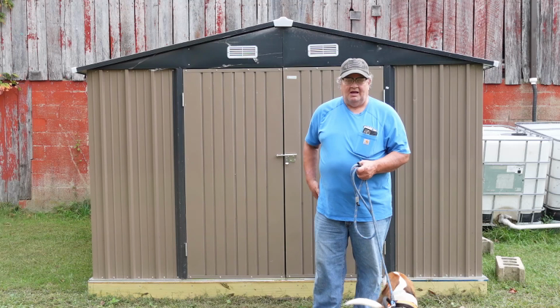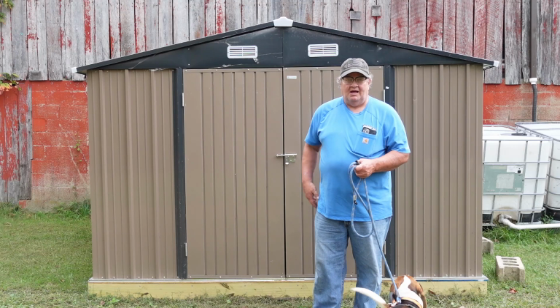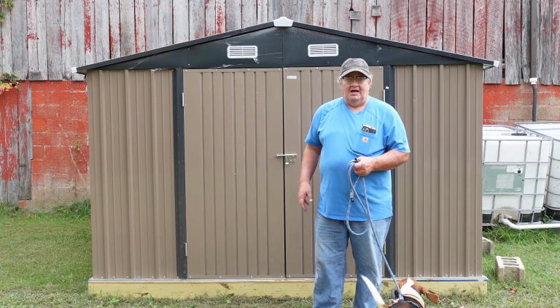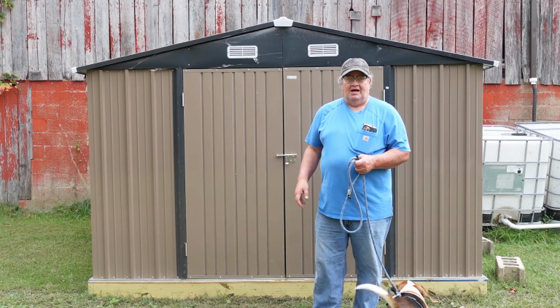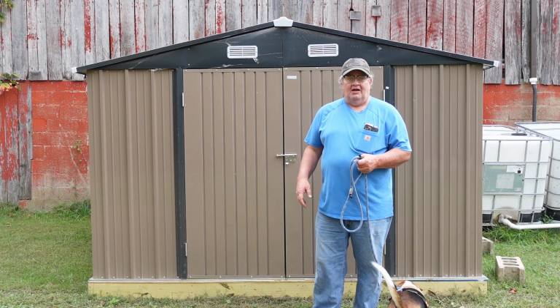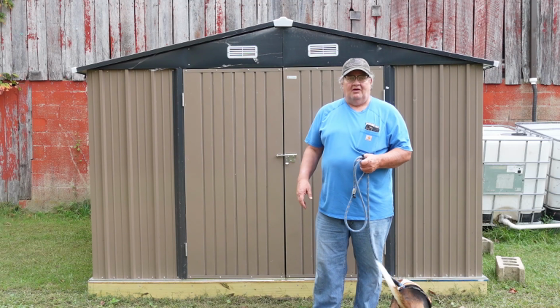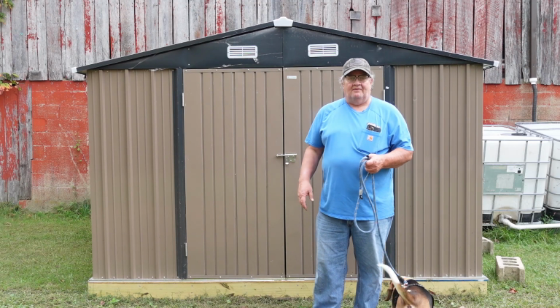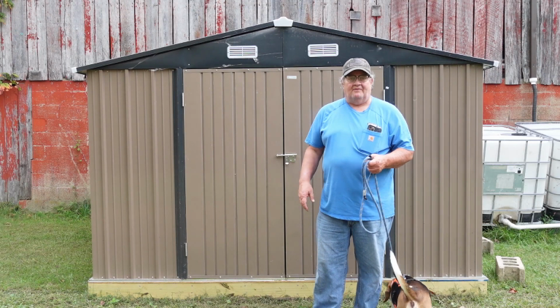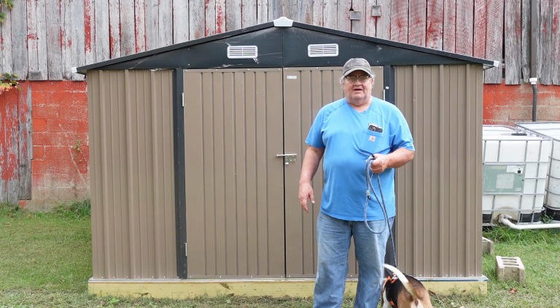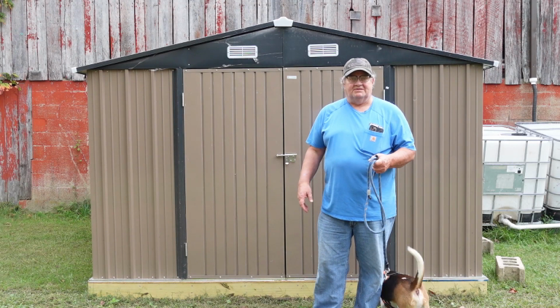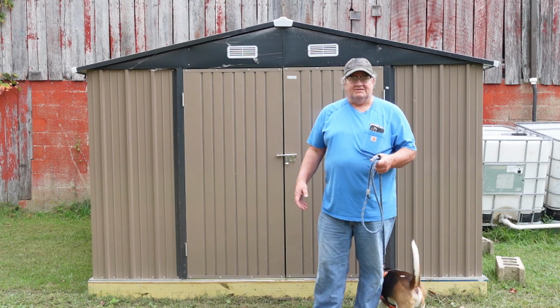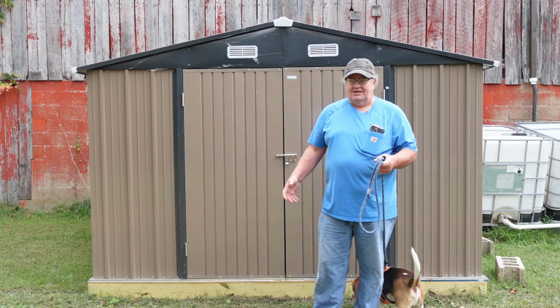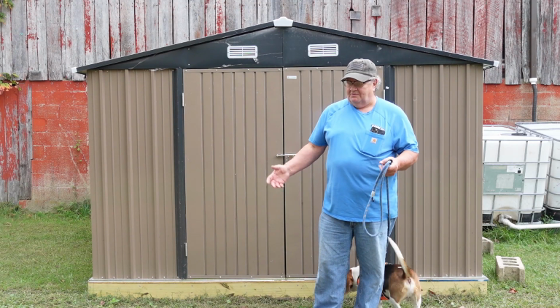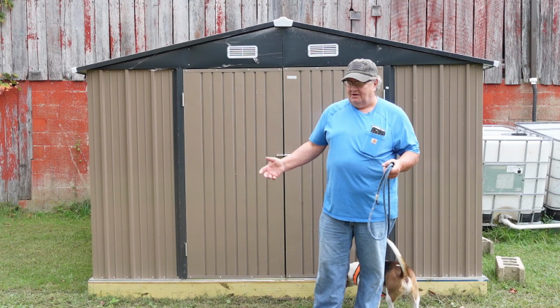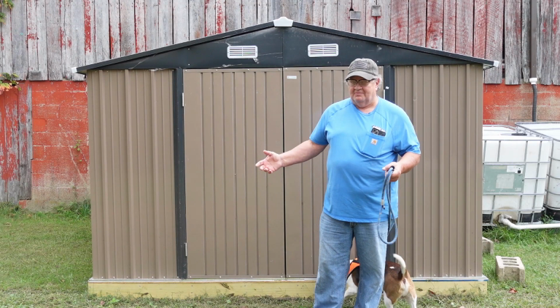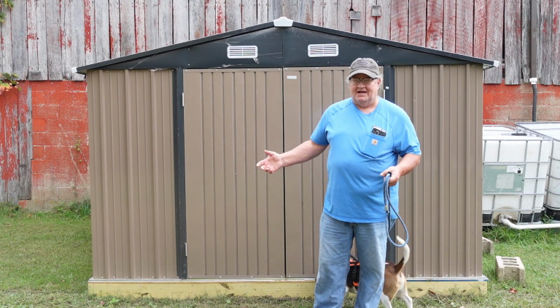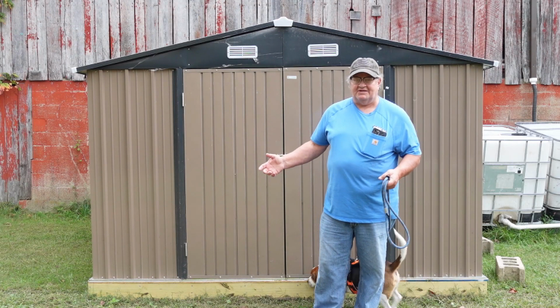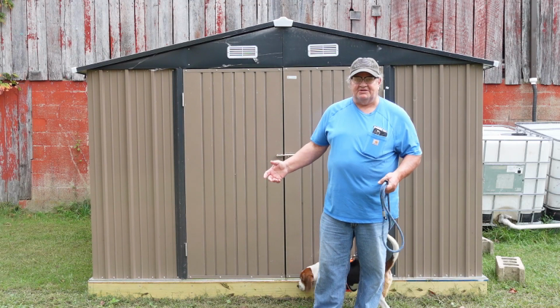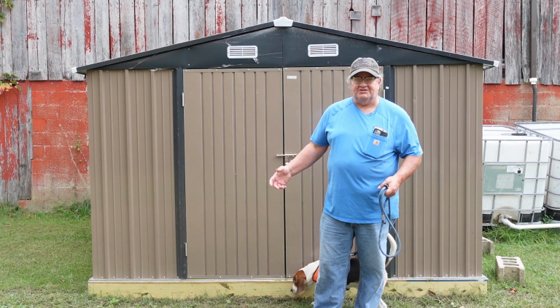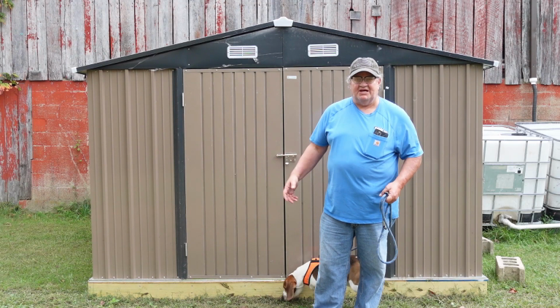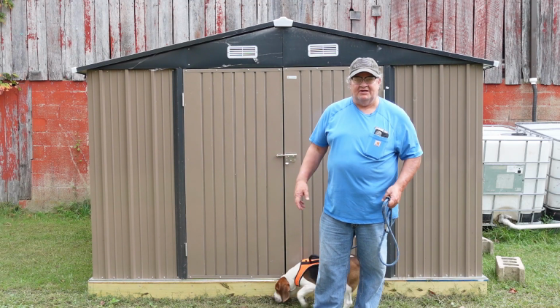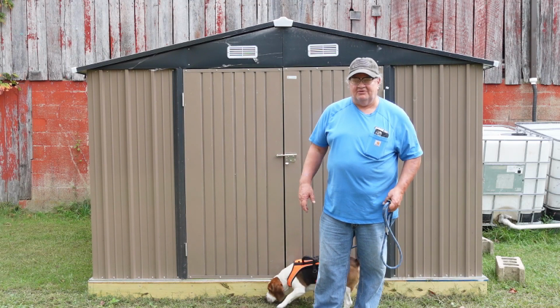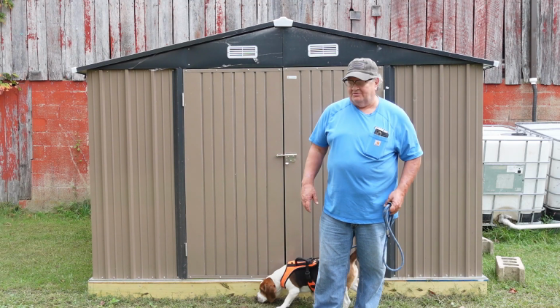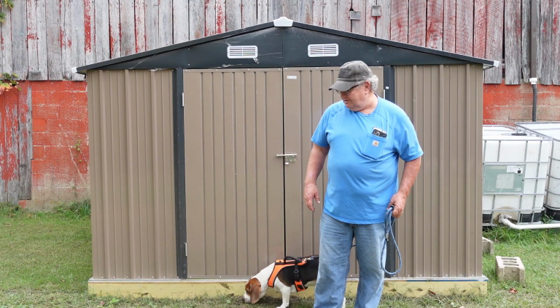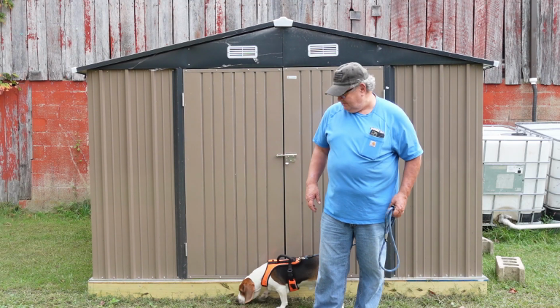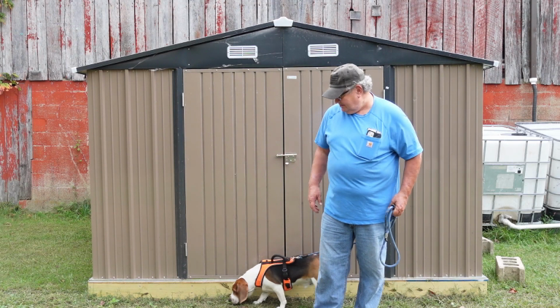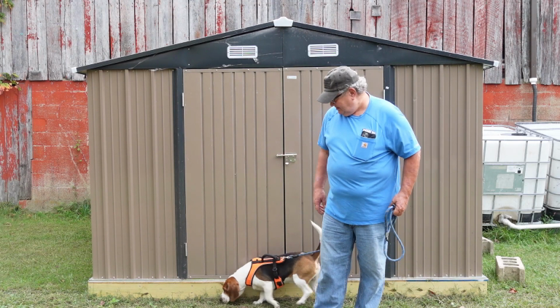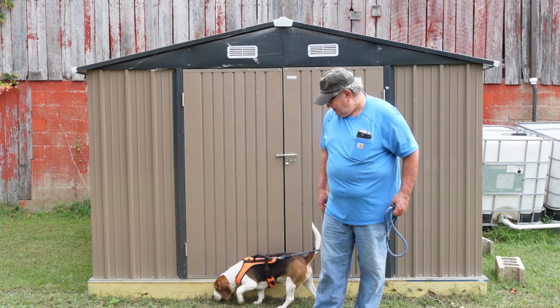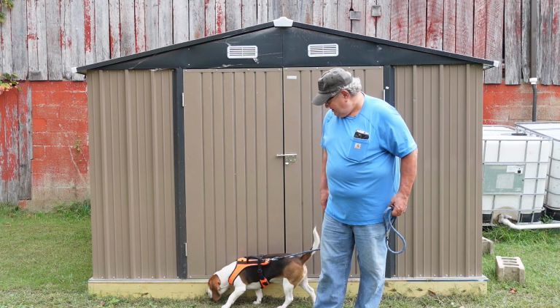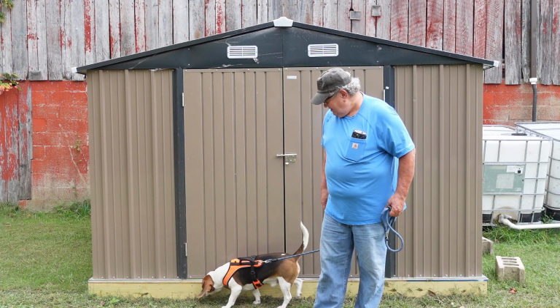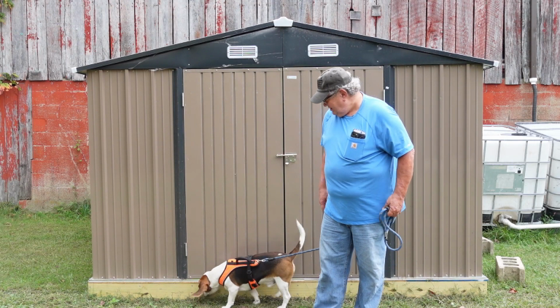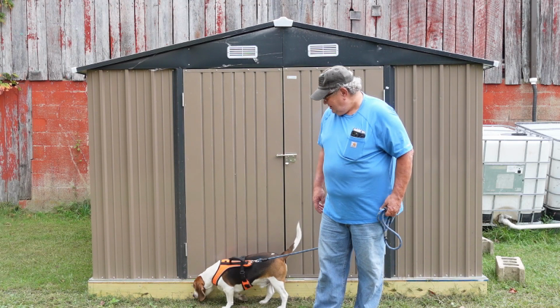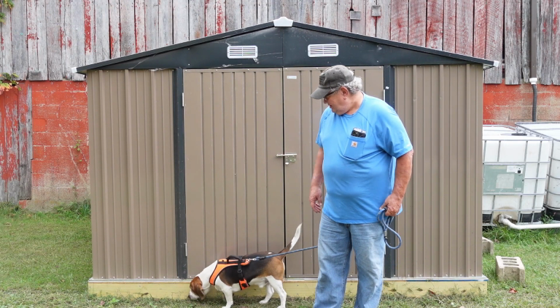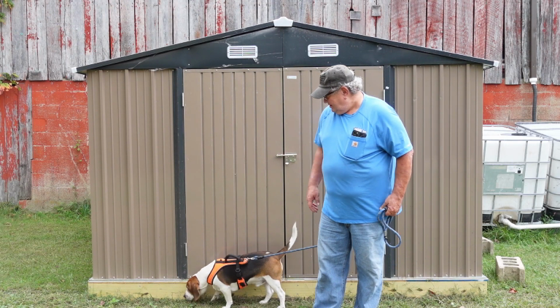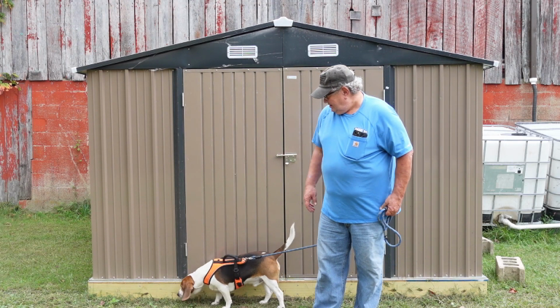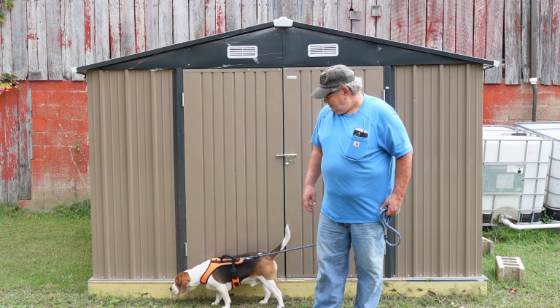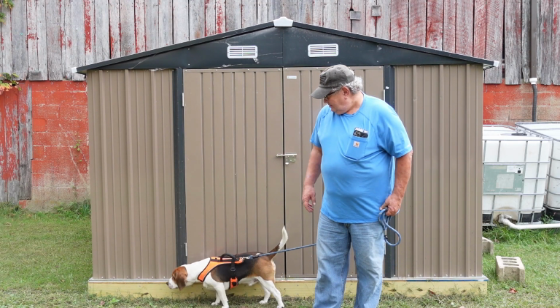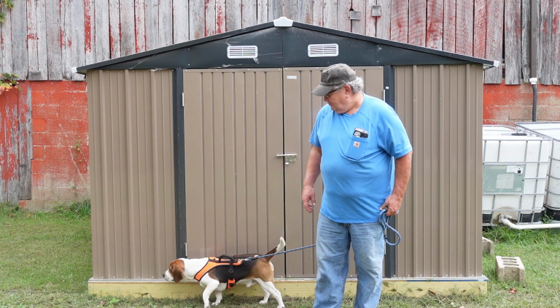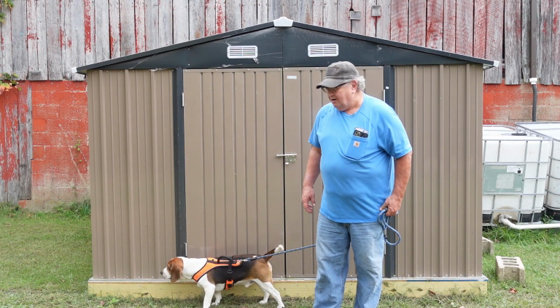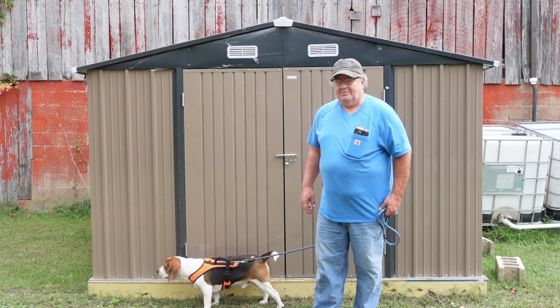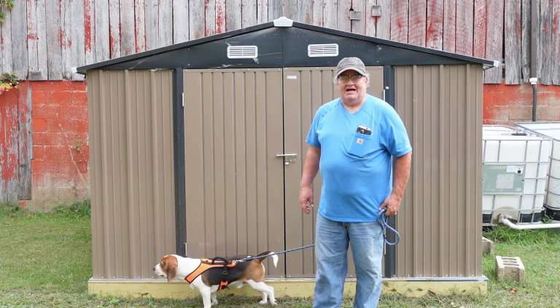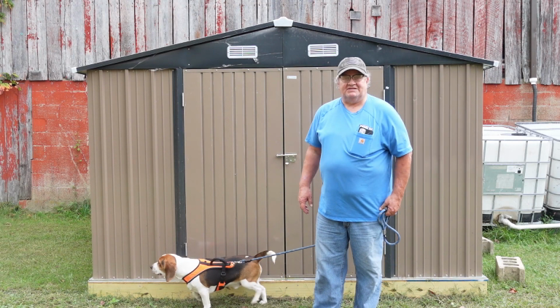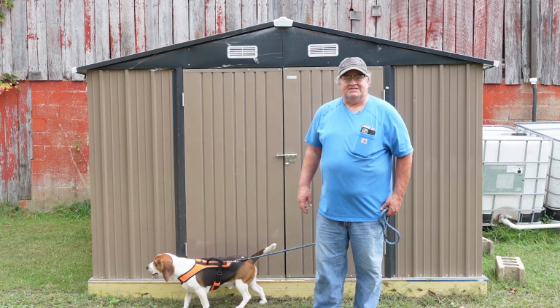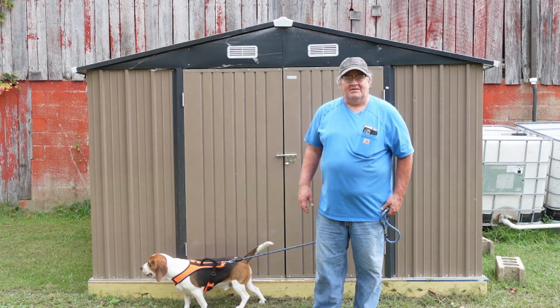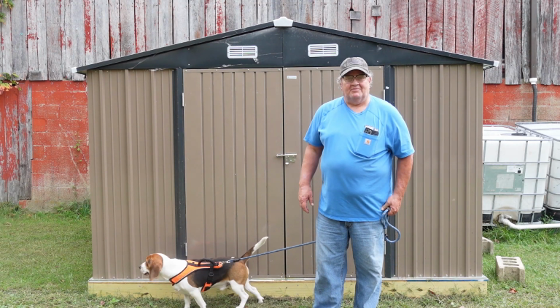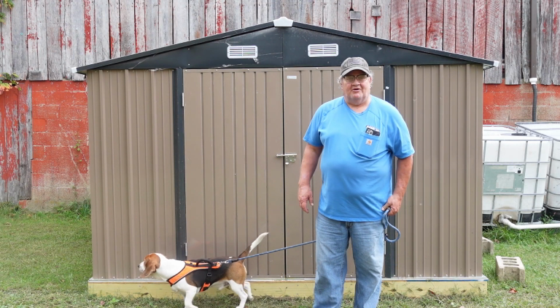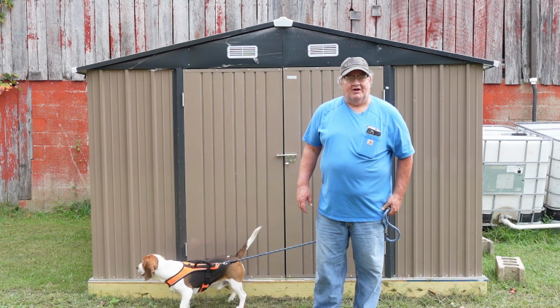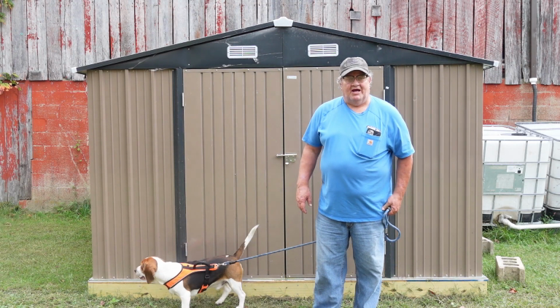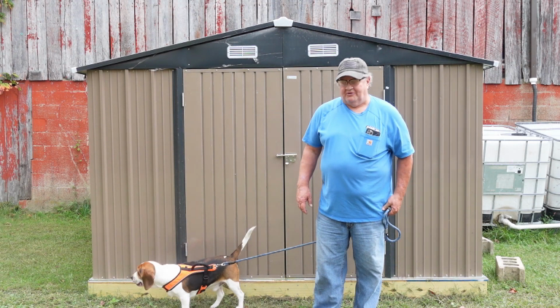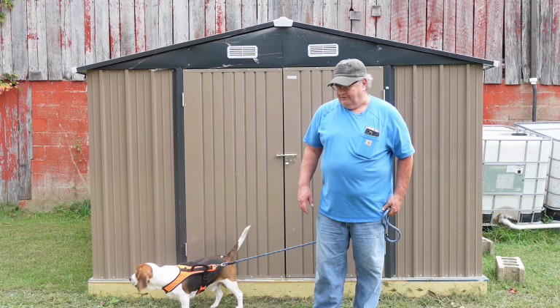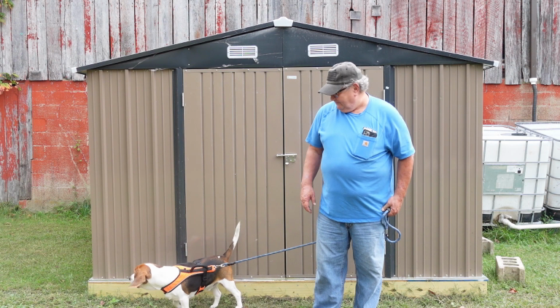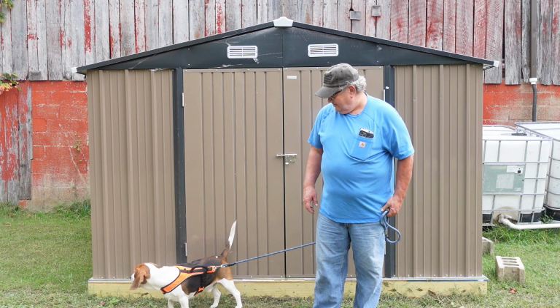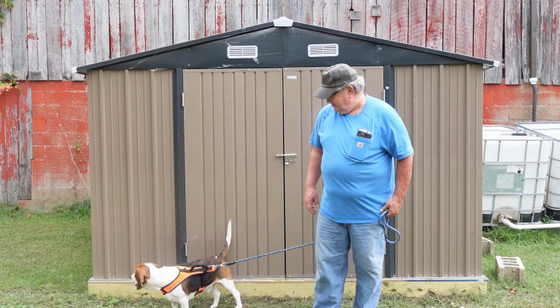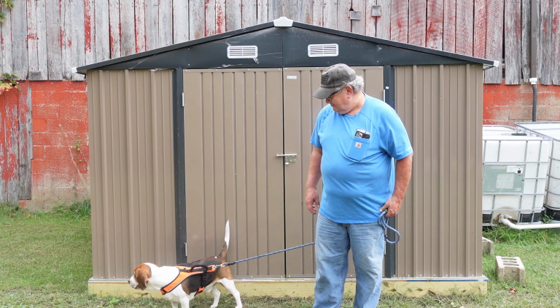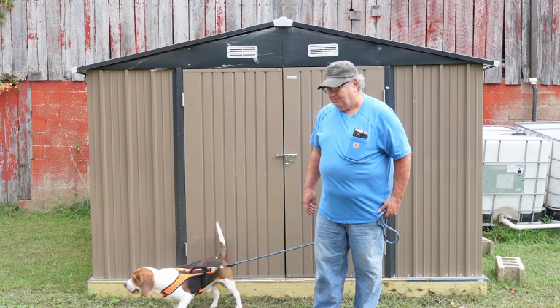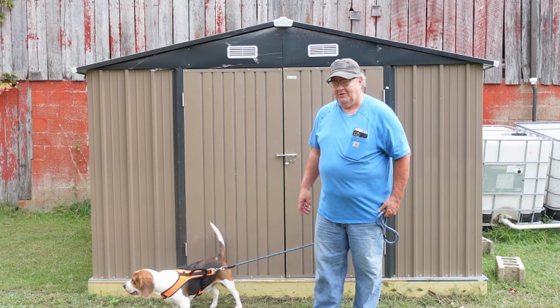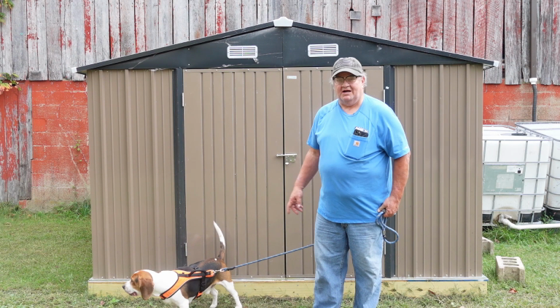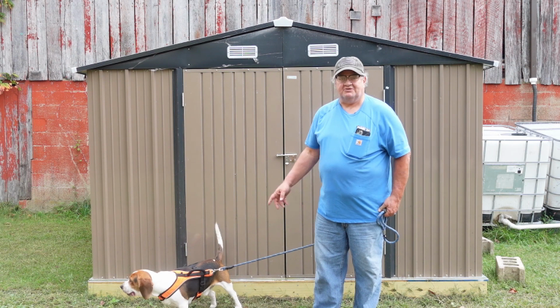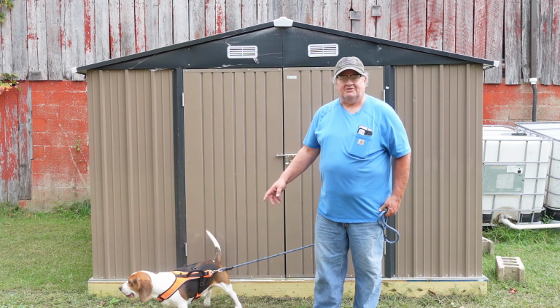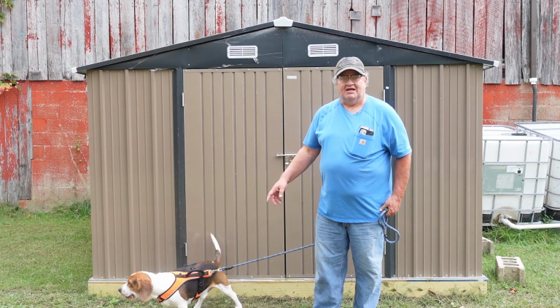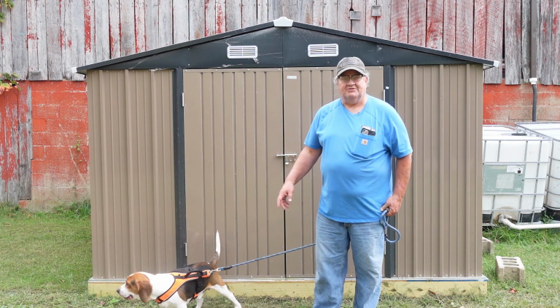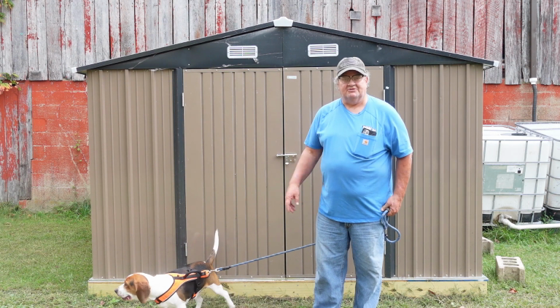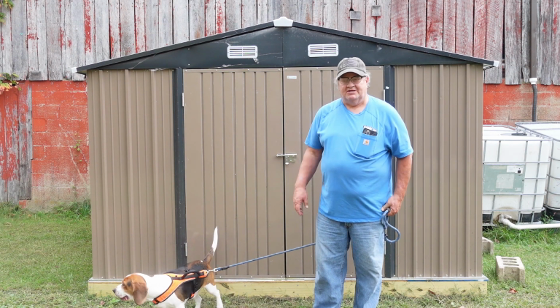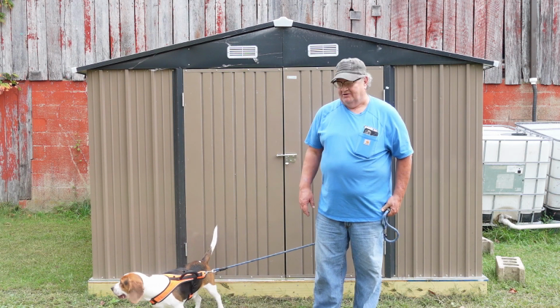Hello friends, welcome back to the channel. Welcome back to St. Bernard Acres. Me and Rex are glad you're here.